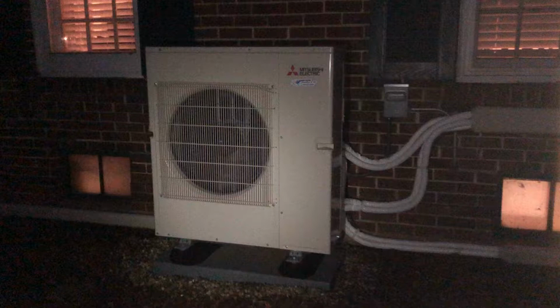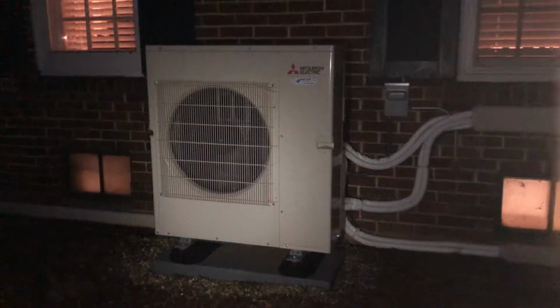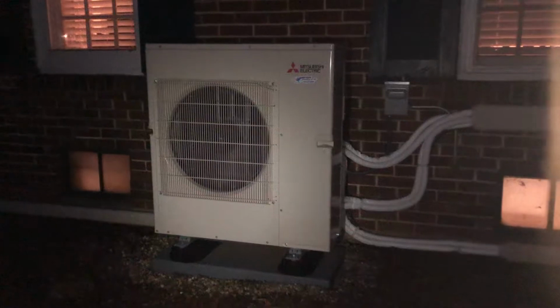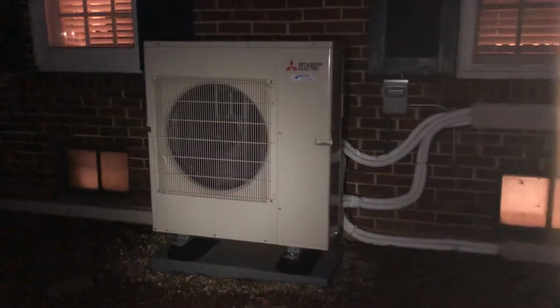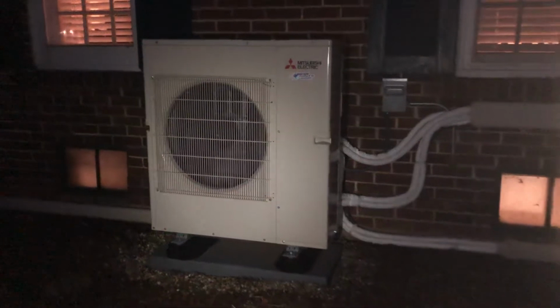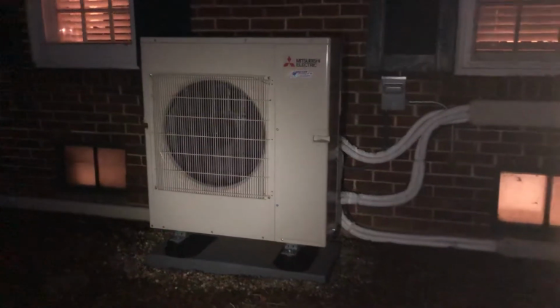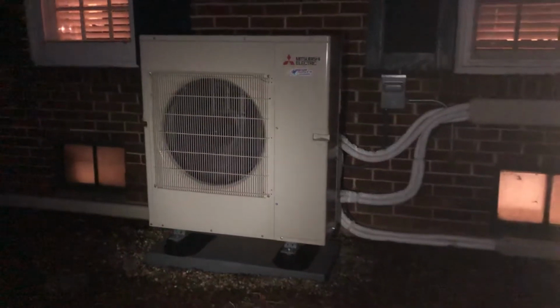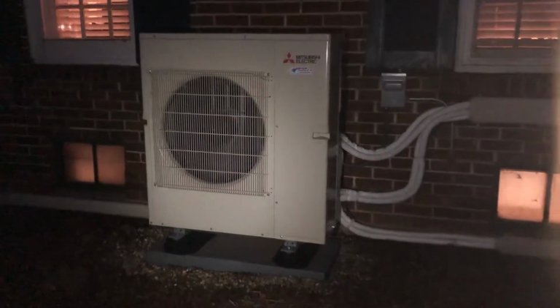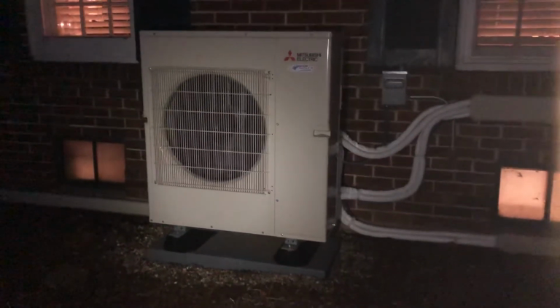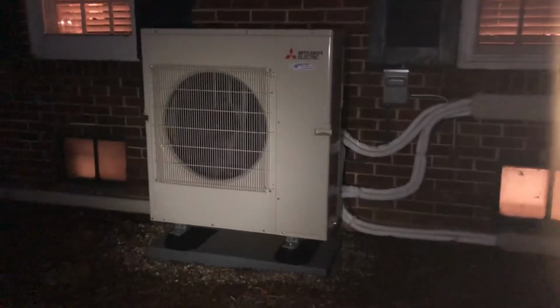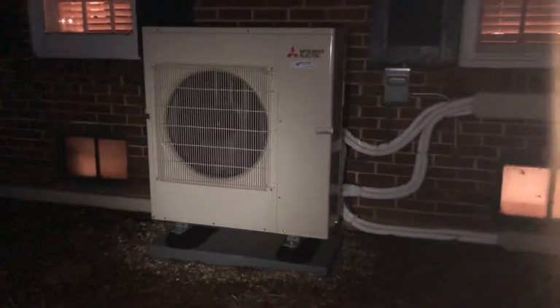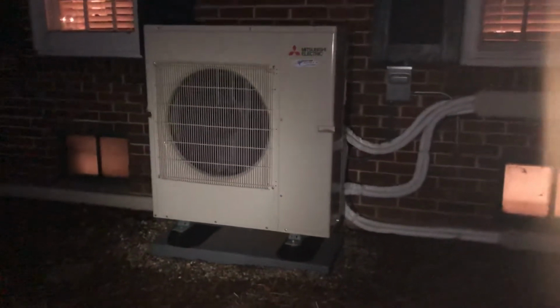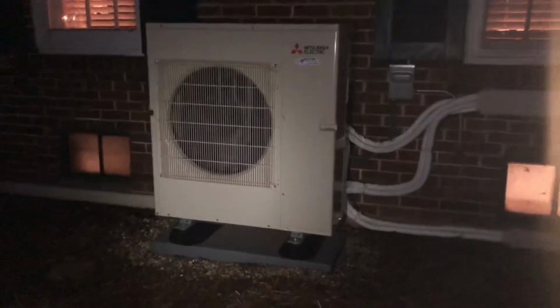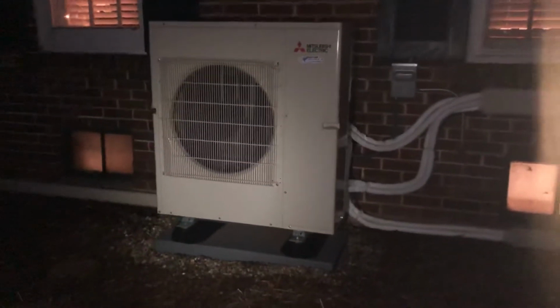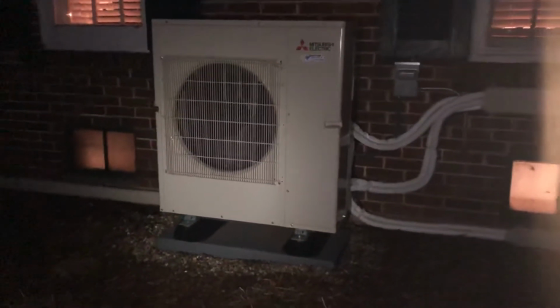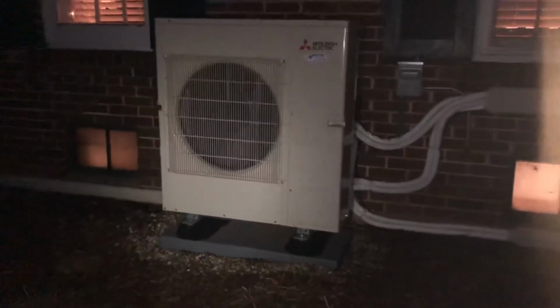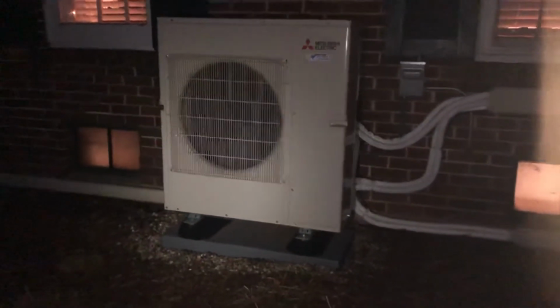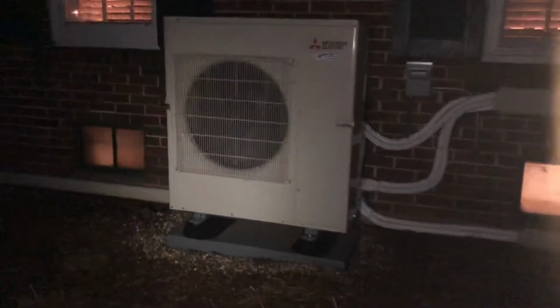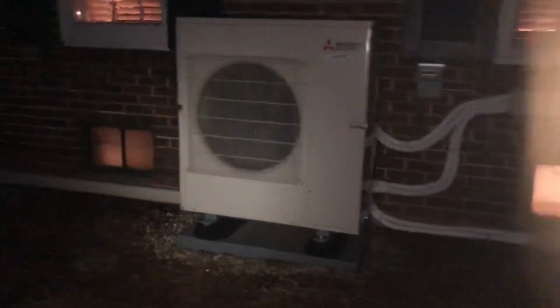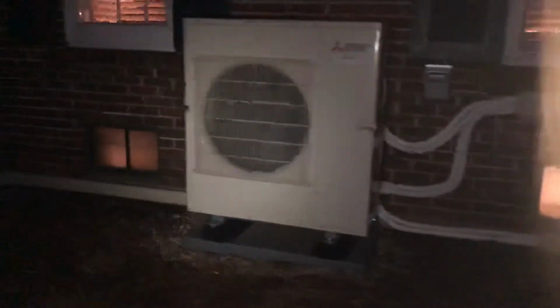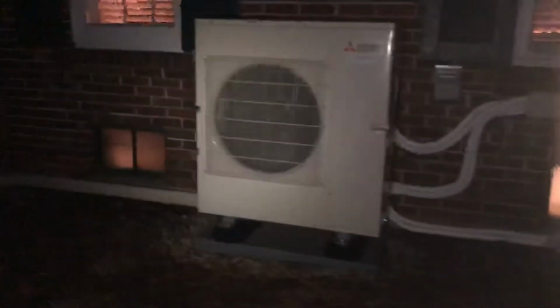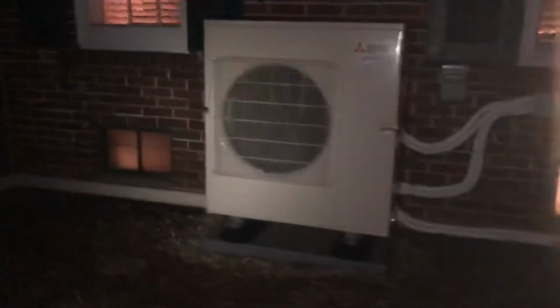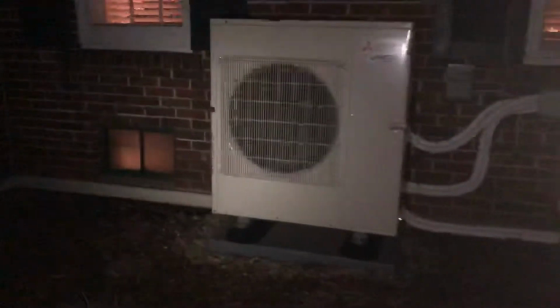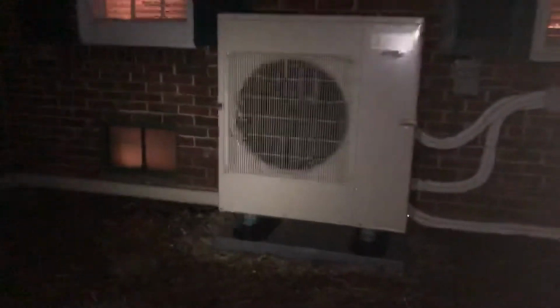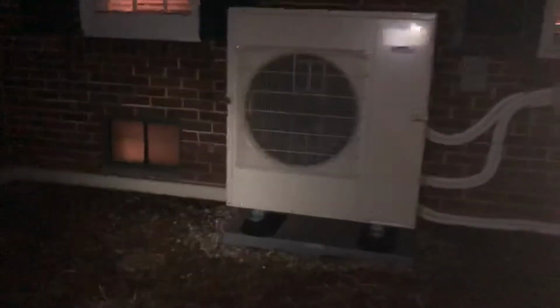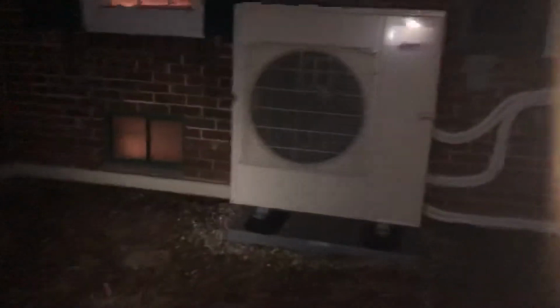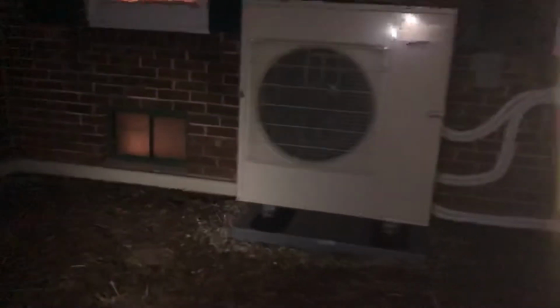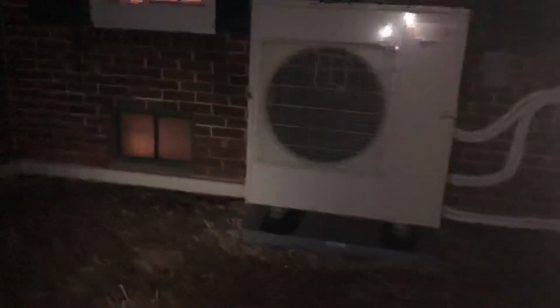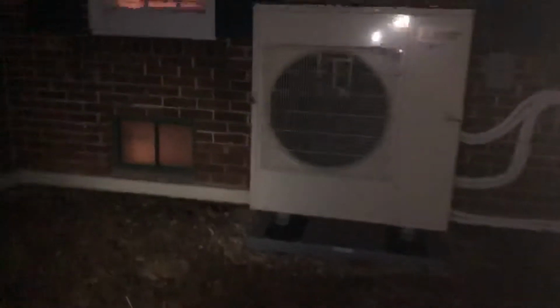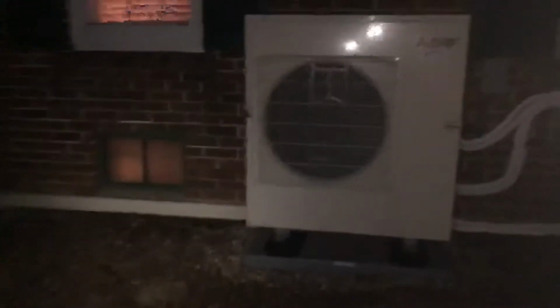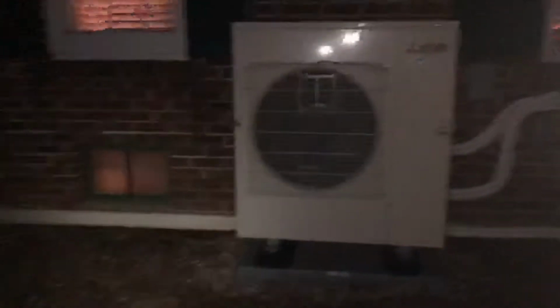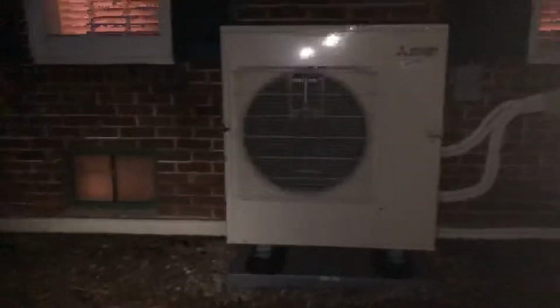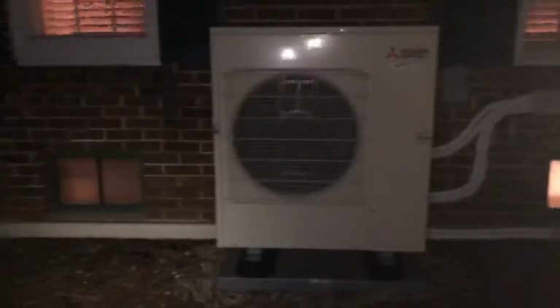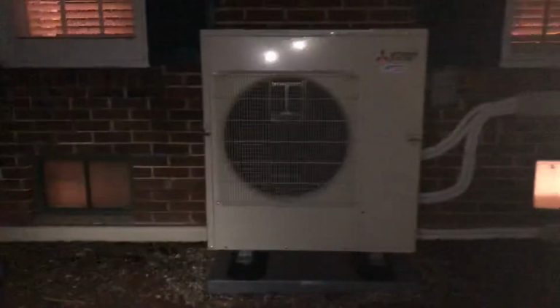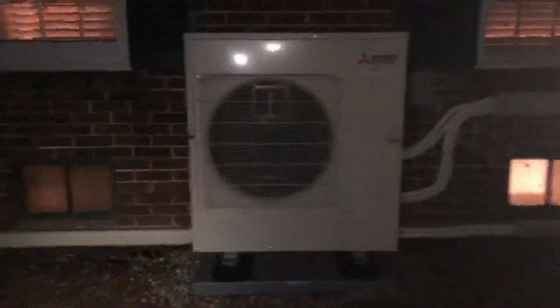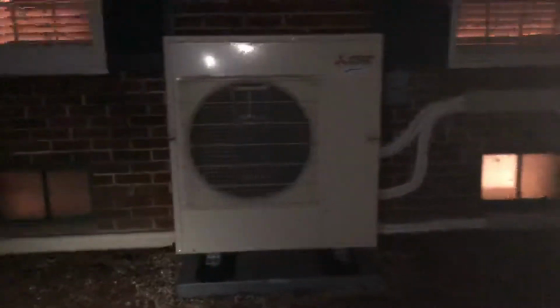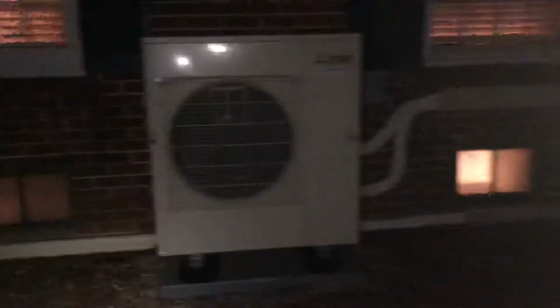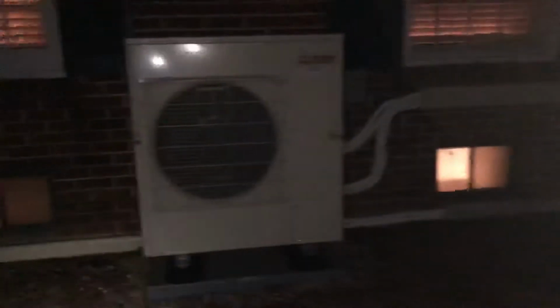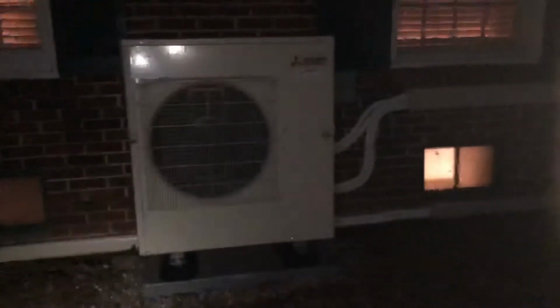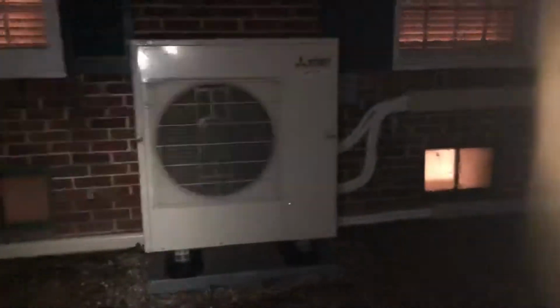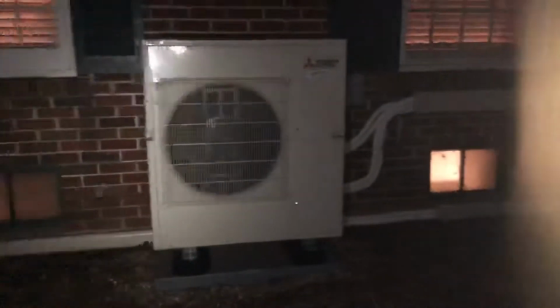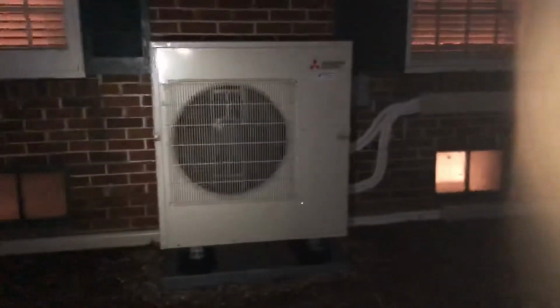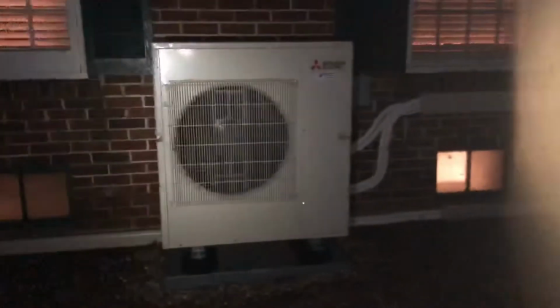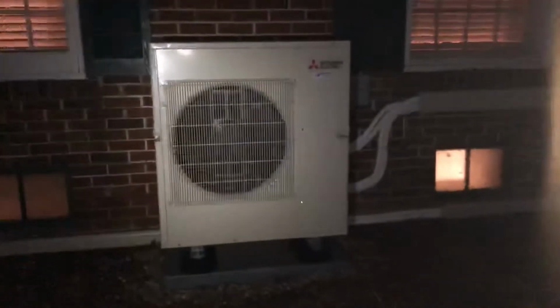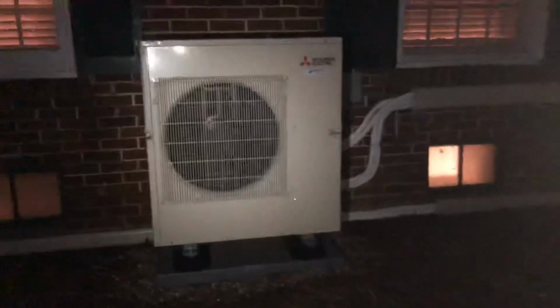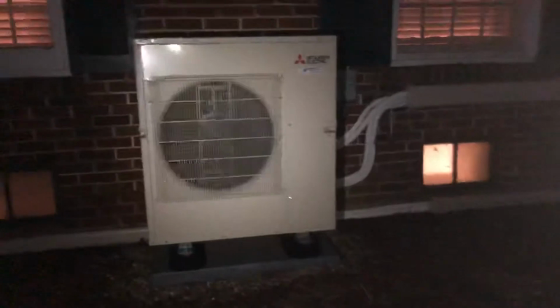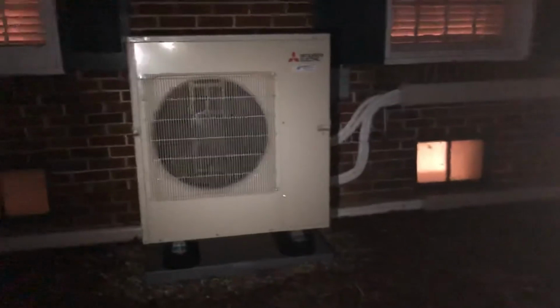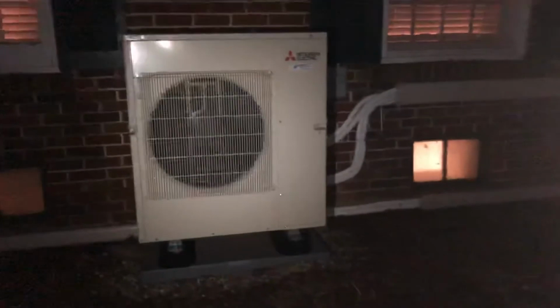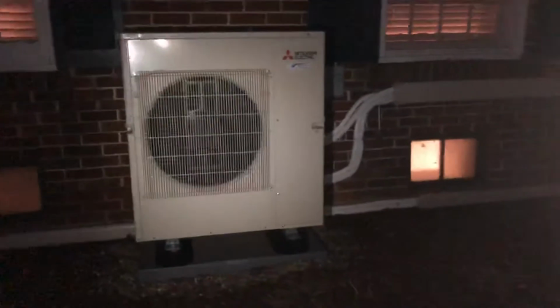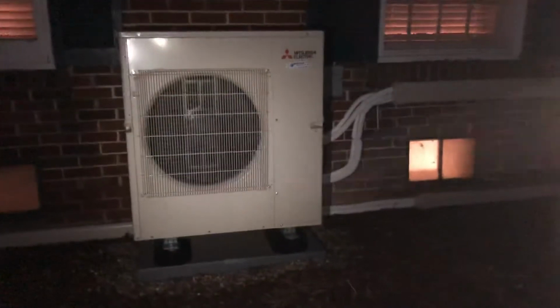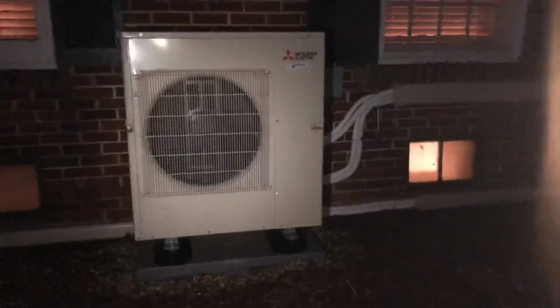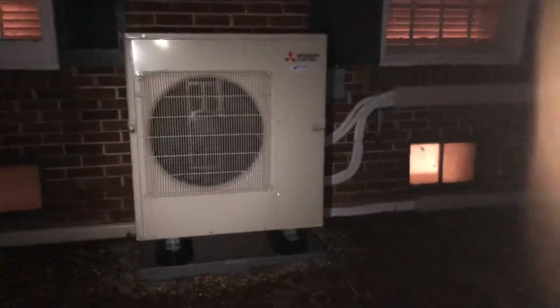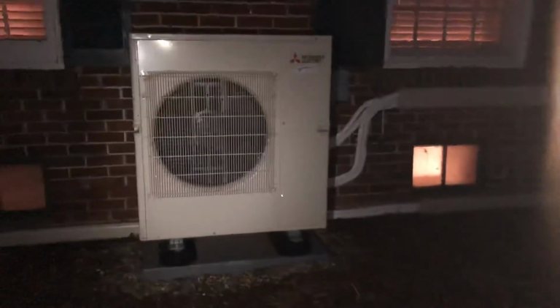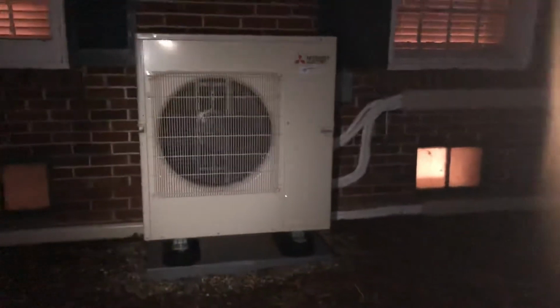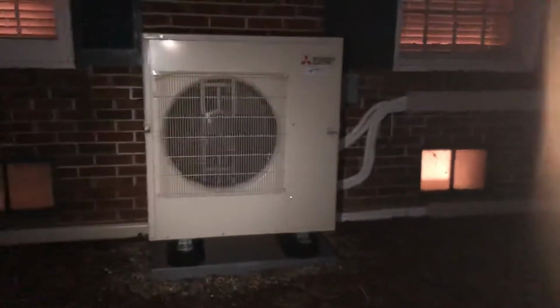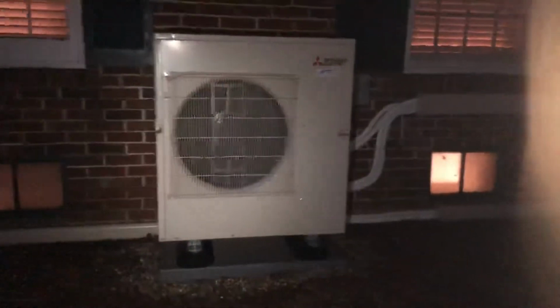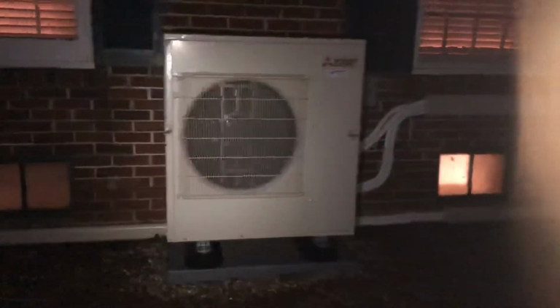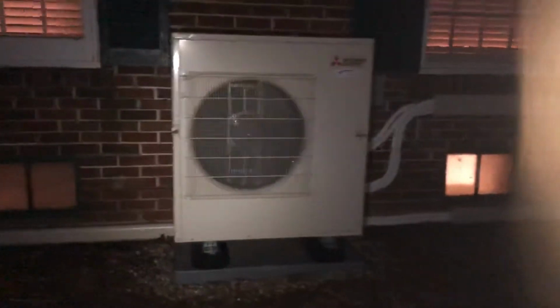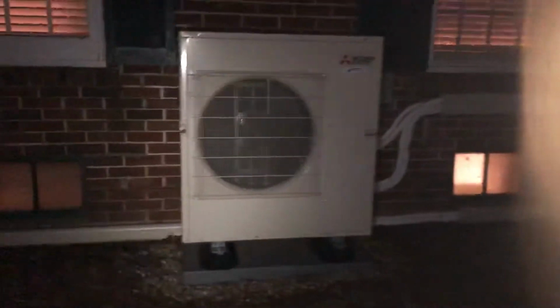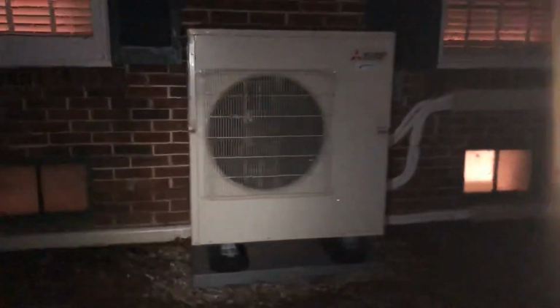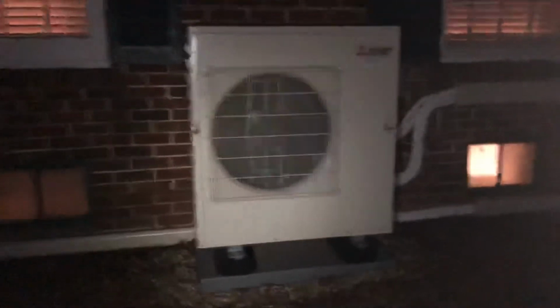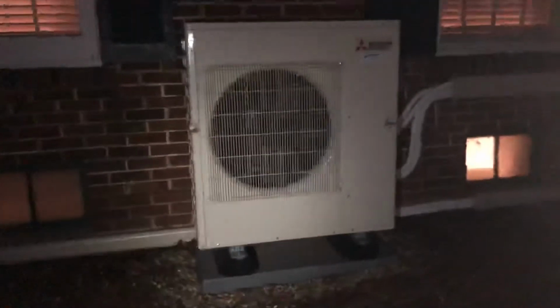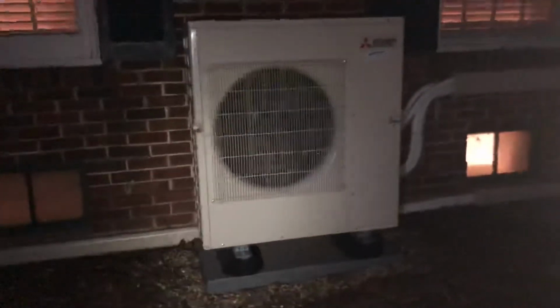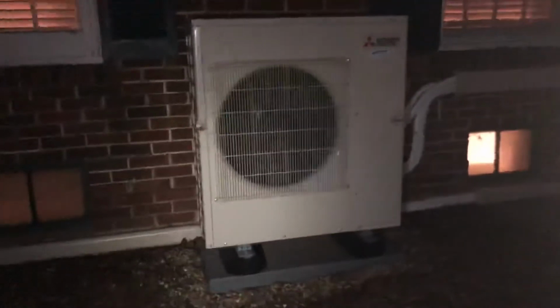Good evening. This is Mike with Compass Heating and Air. I just wanted to get a quick video. You can see the Mitsubishi here — this is a standard heat pump.